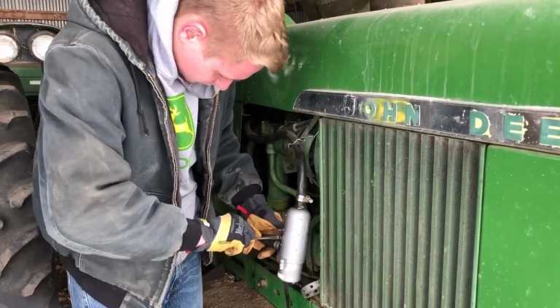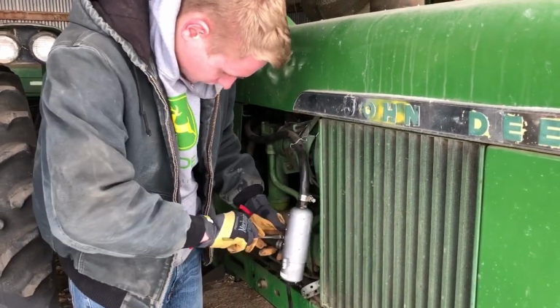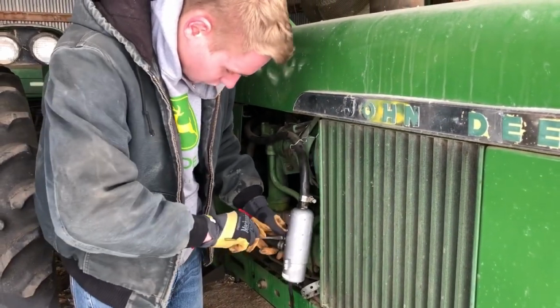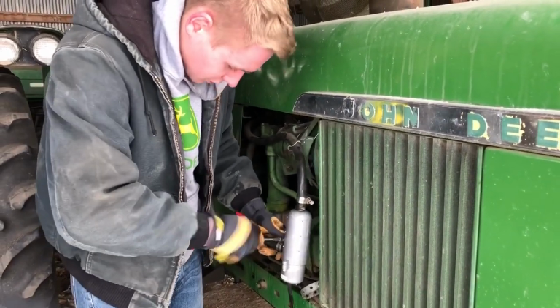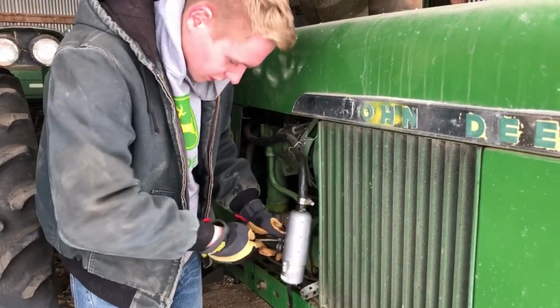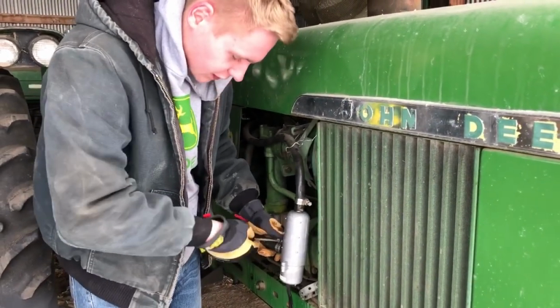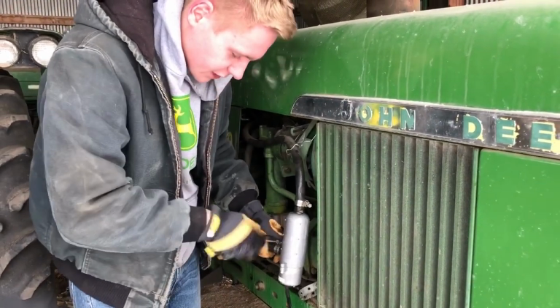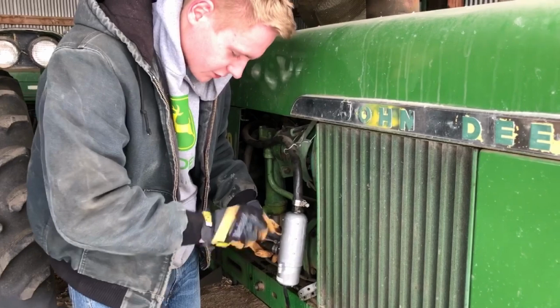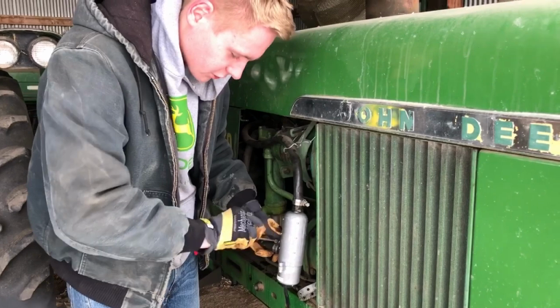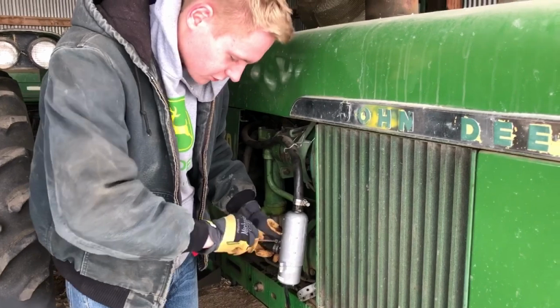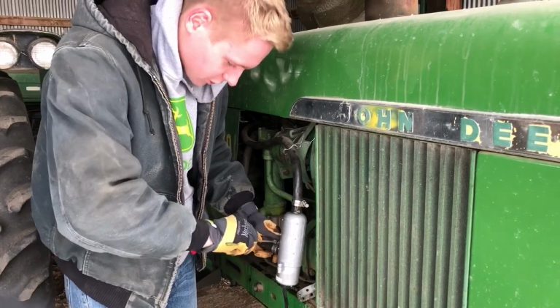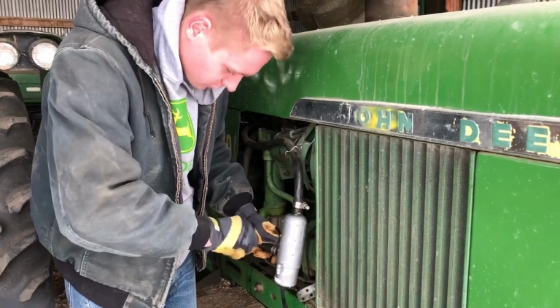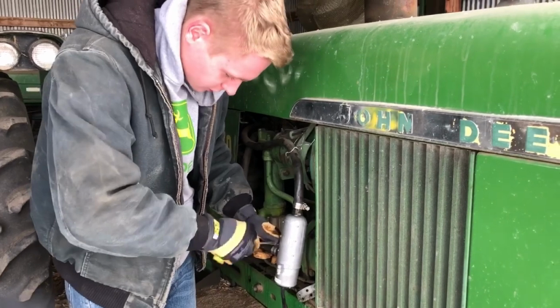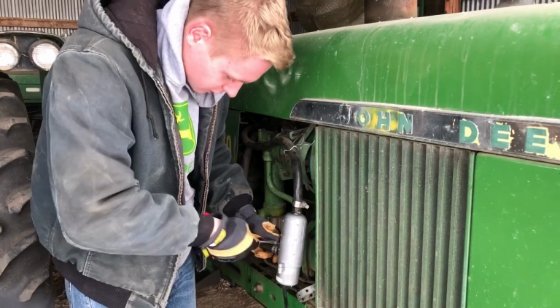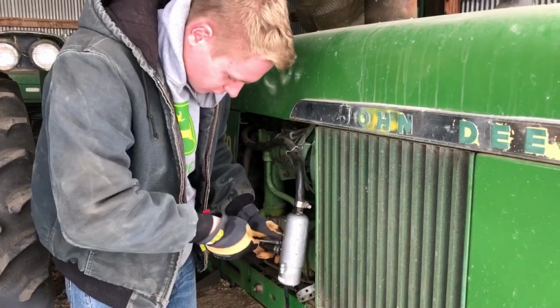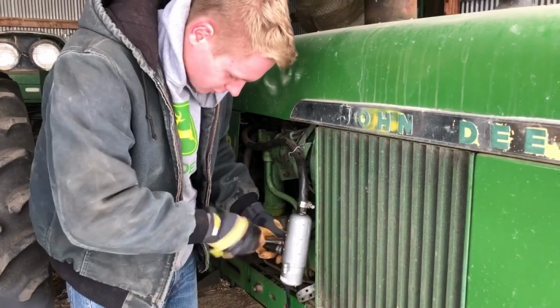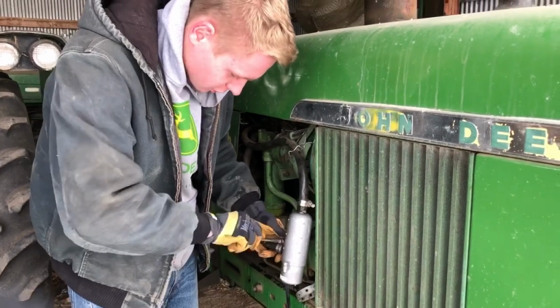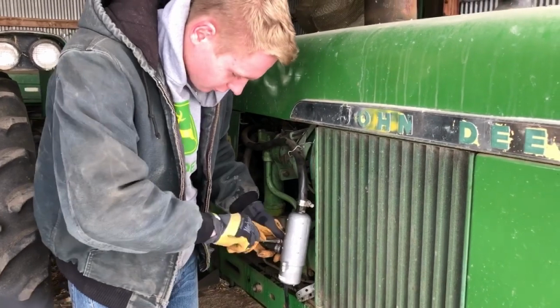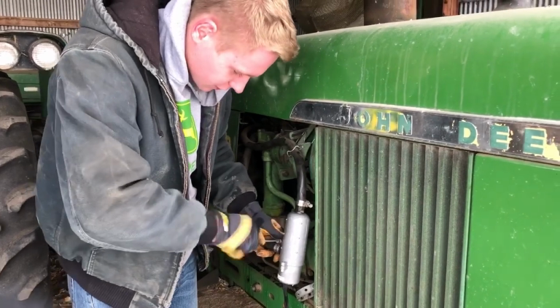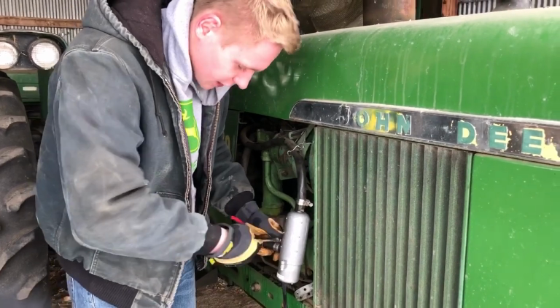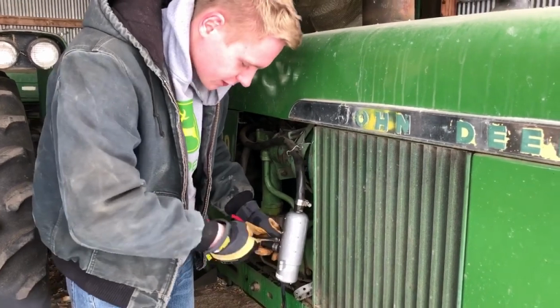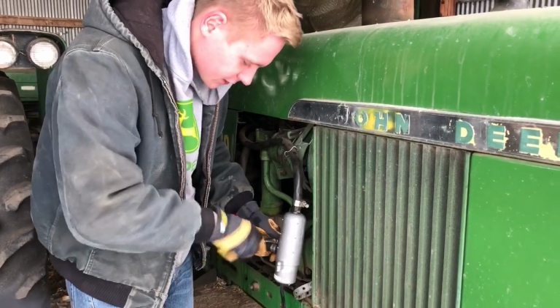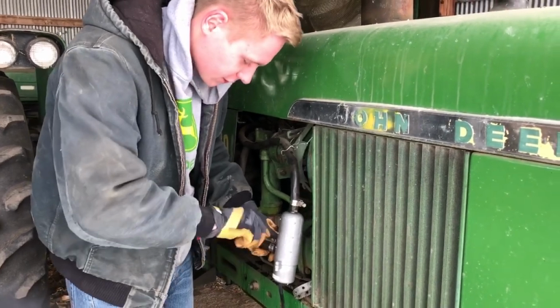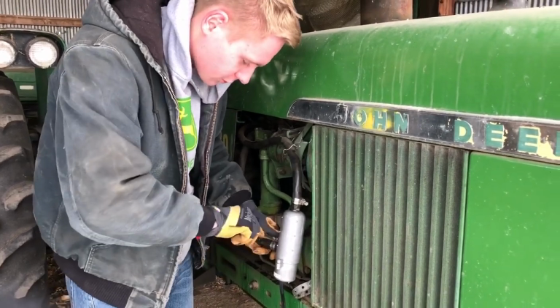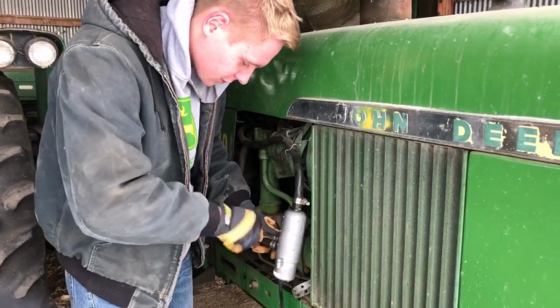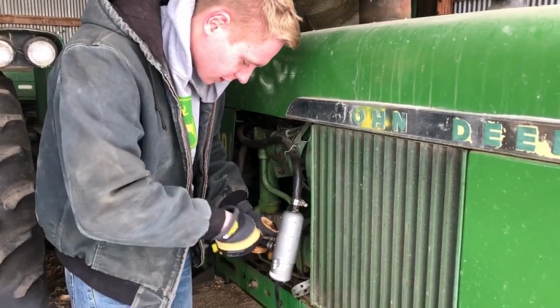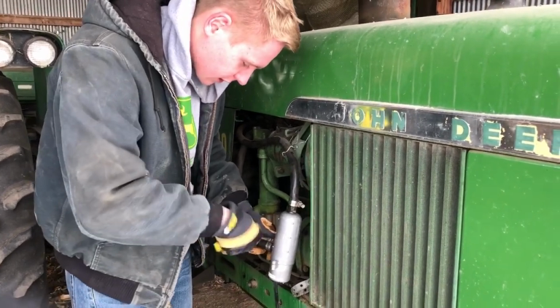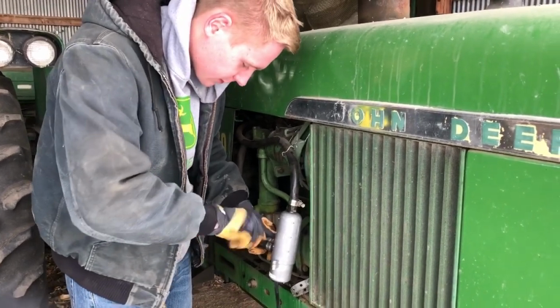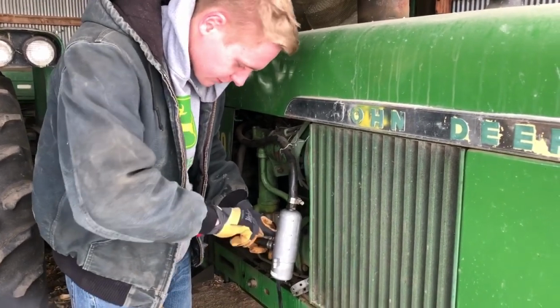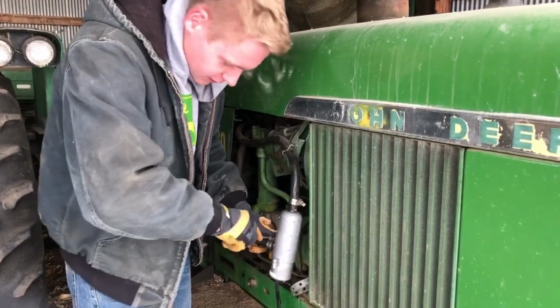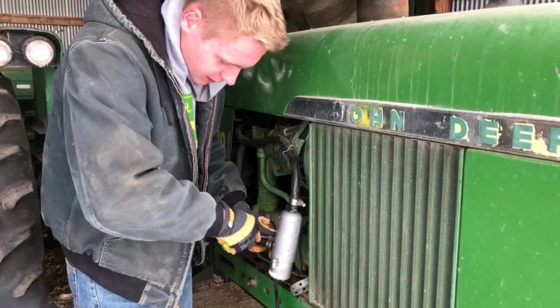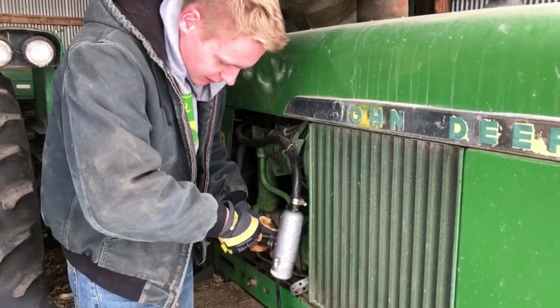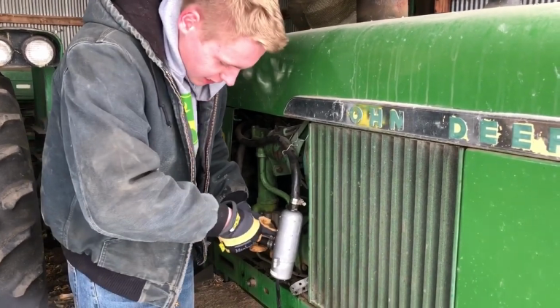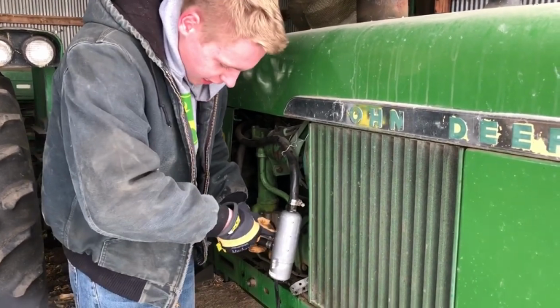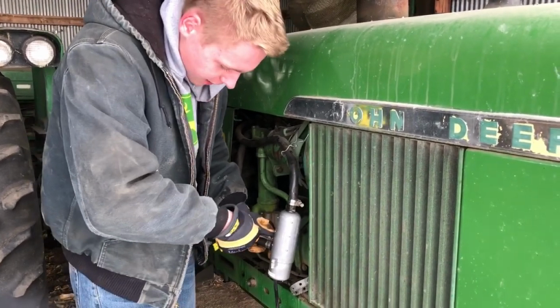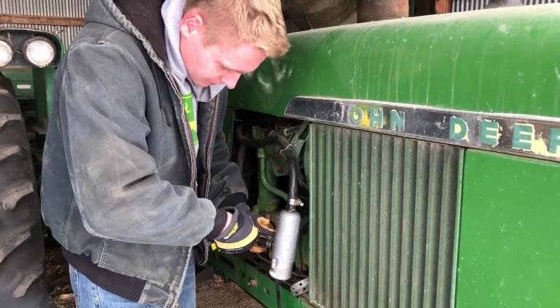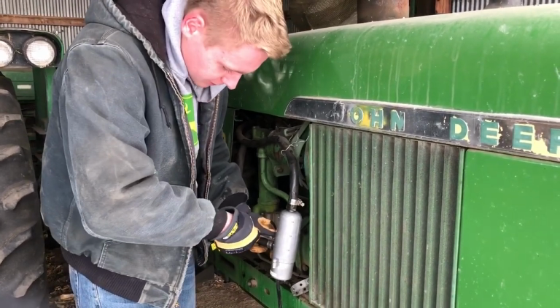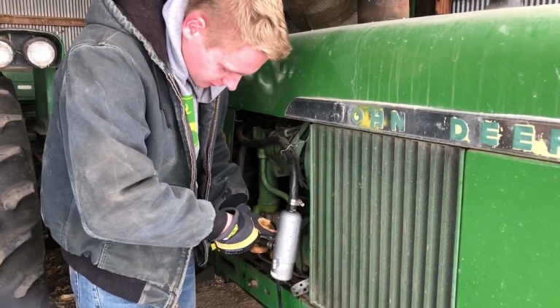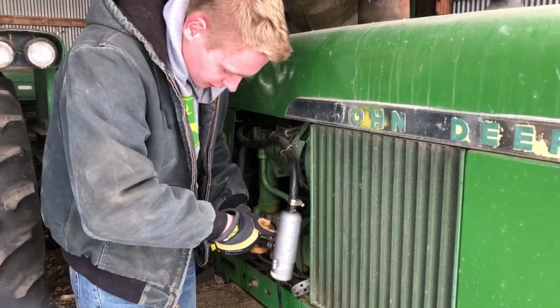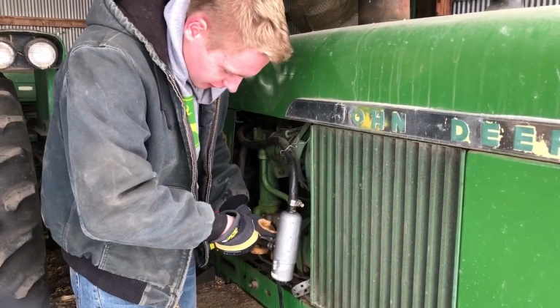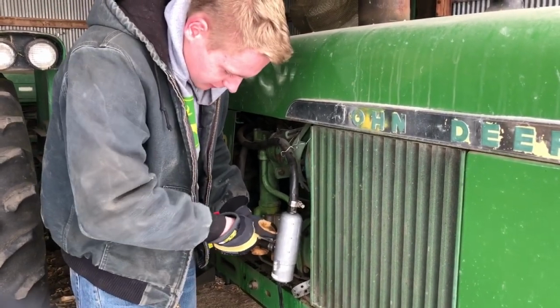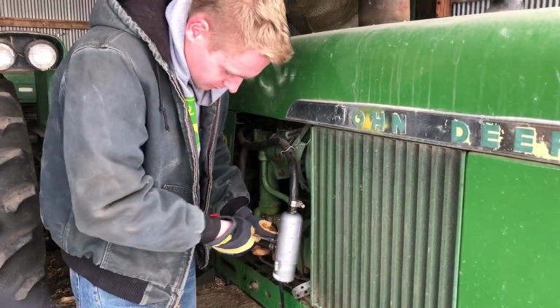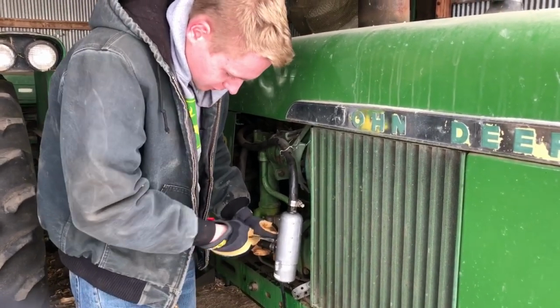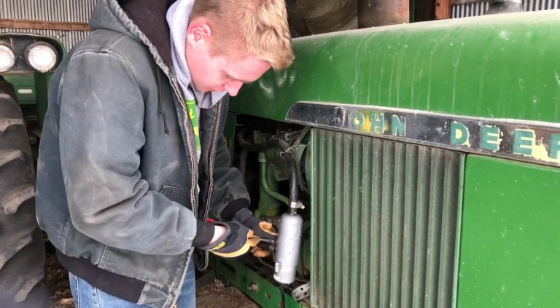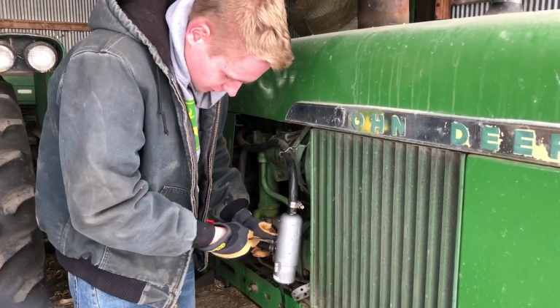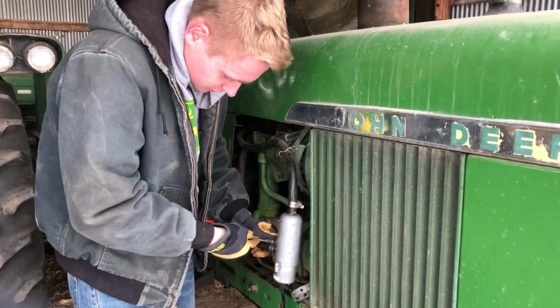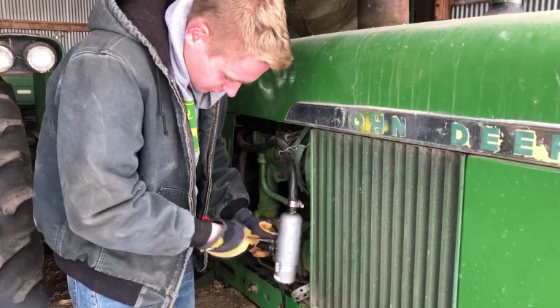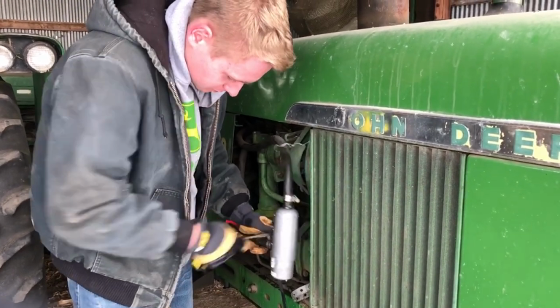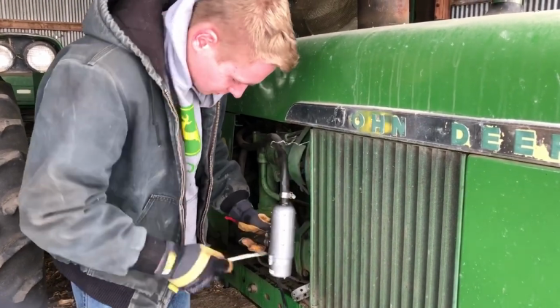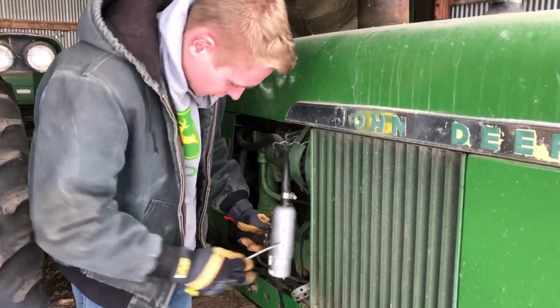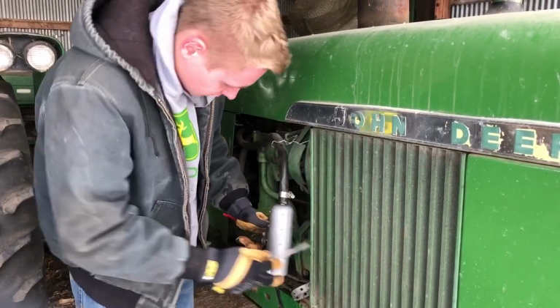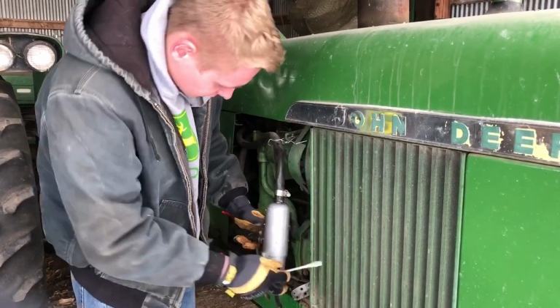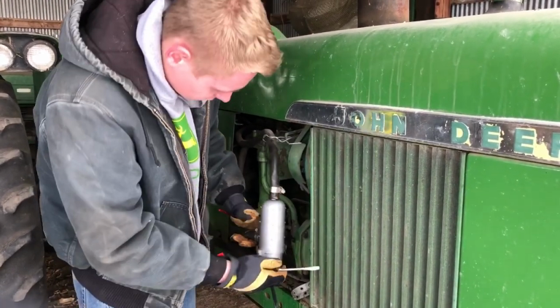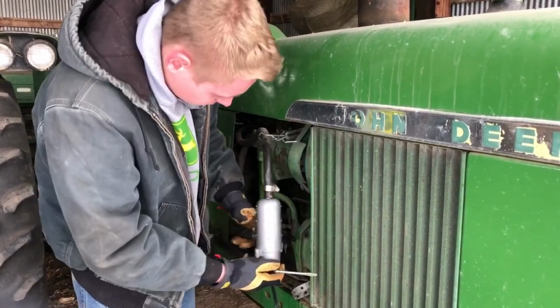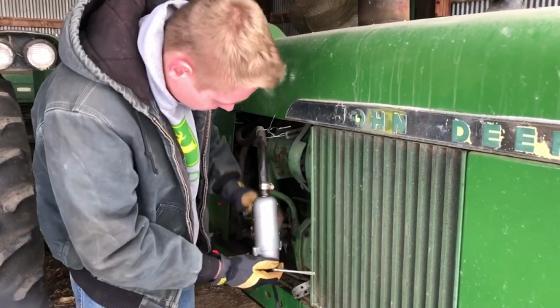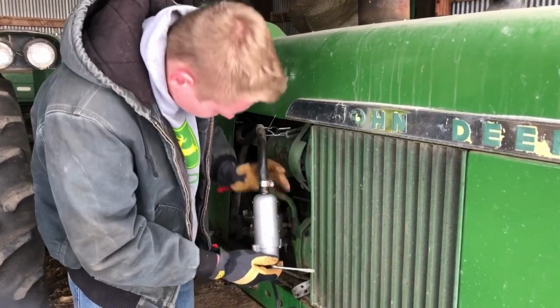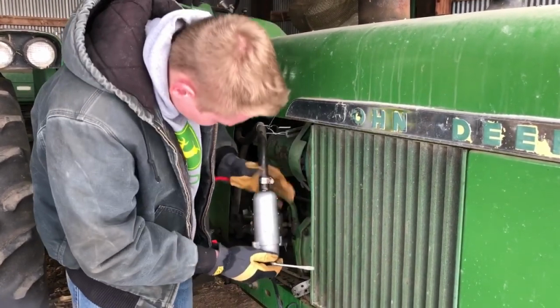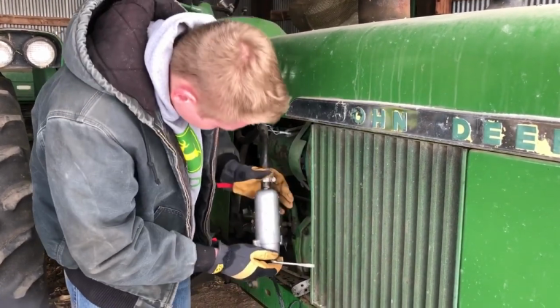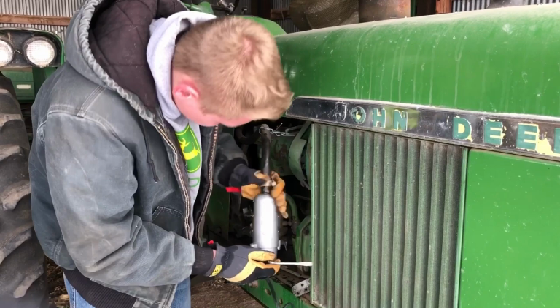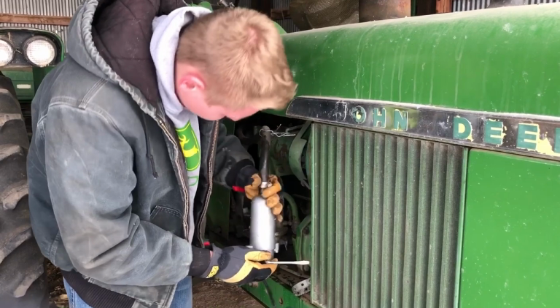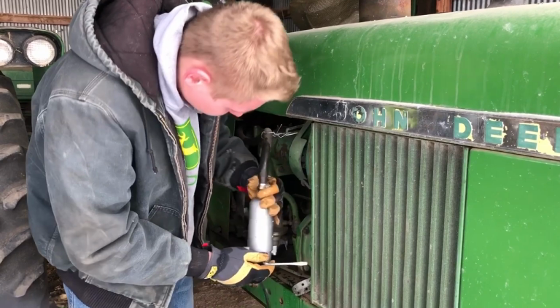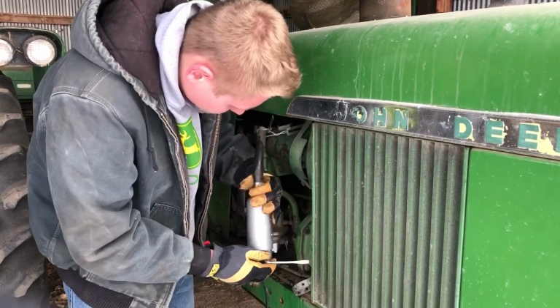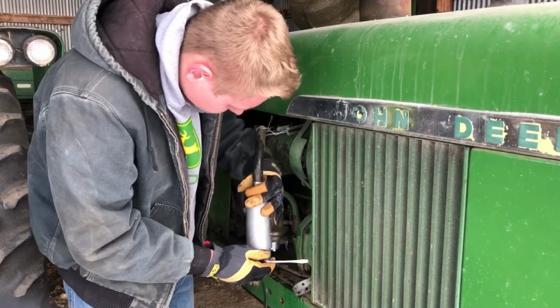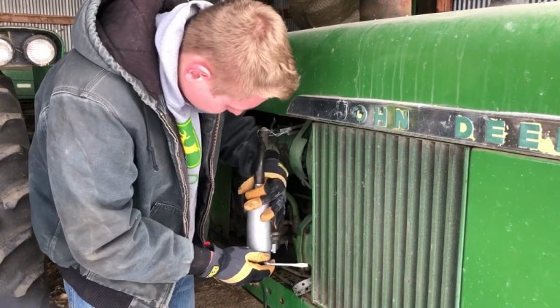One thing you guys also don't want to do is over tighten these hose clamps — happens a lot, but just snug is pretty good.